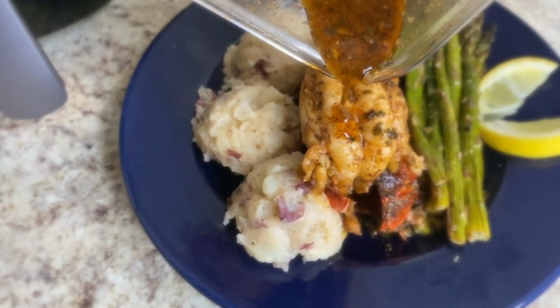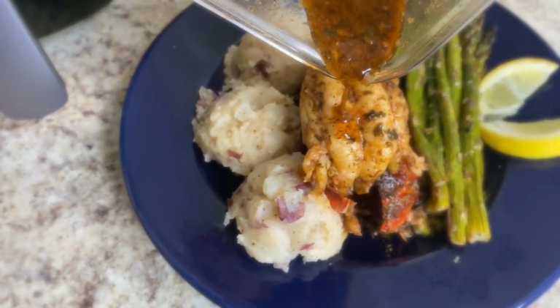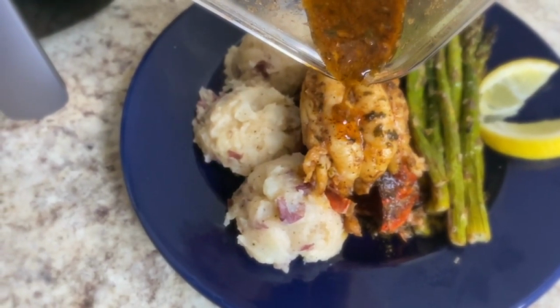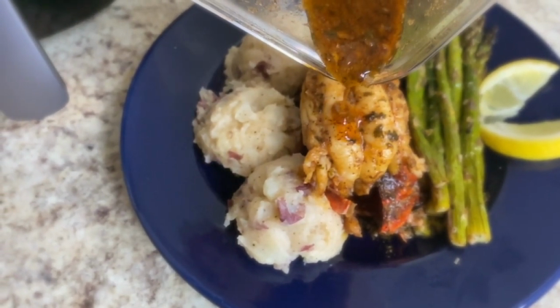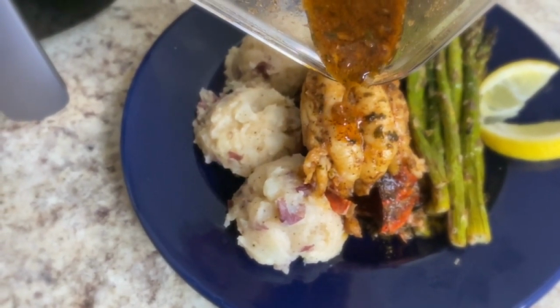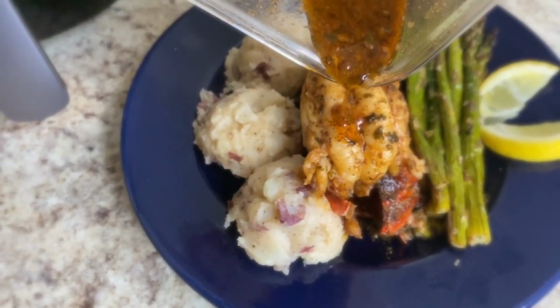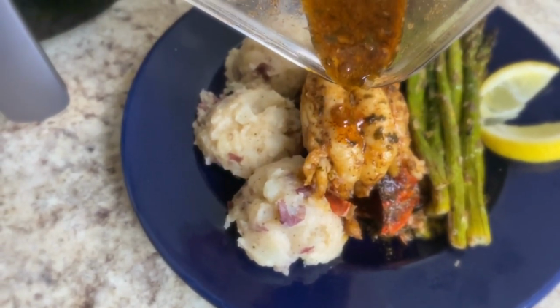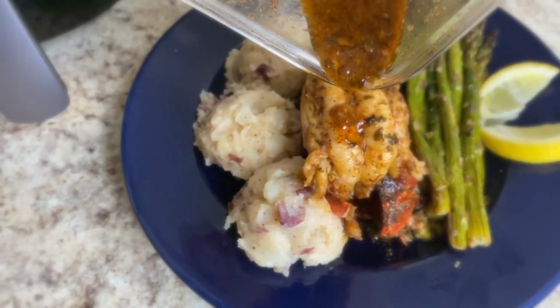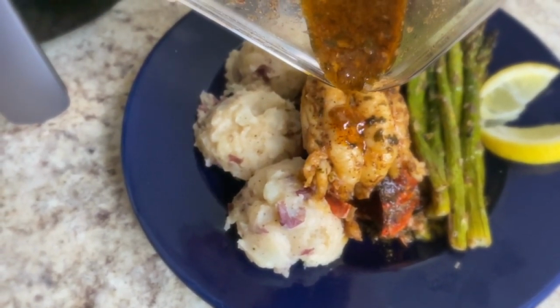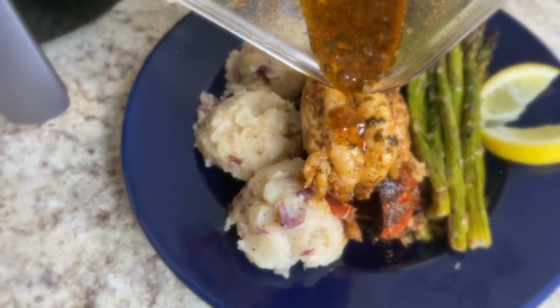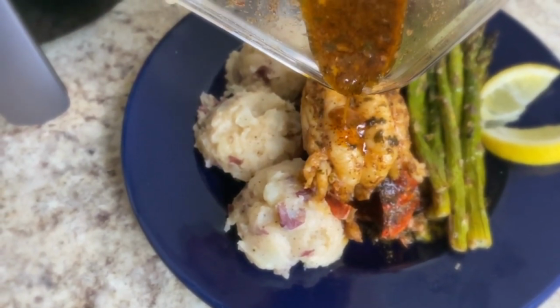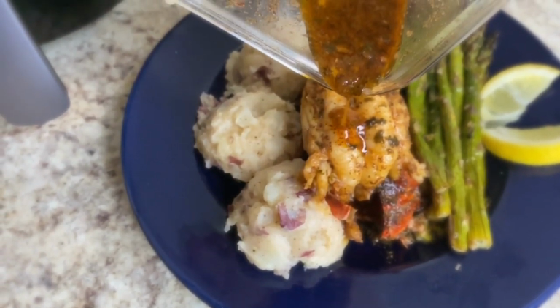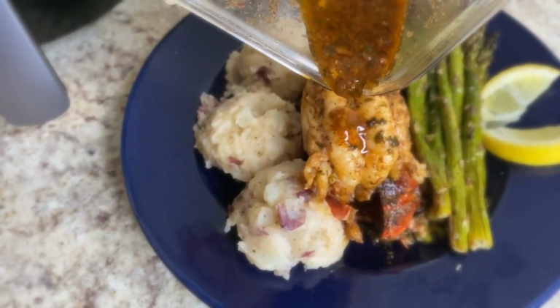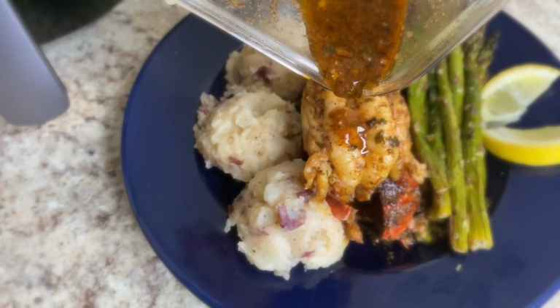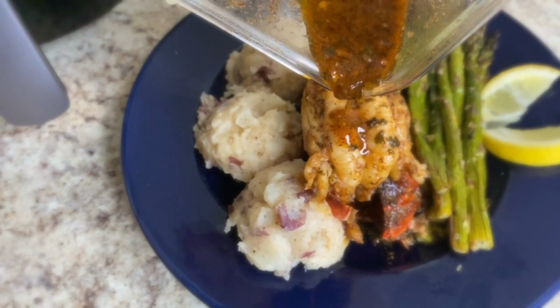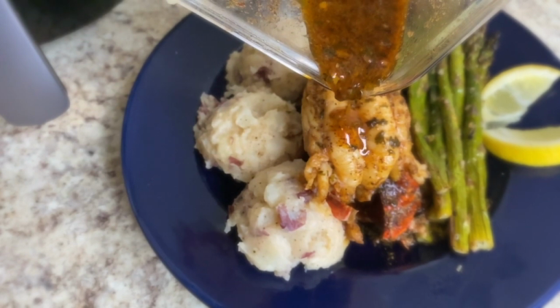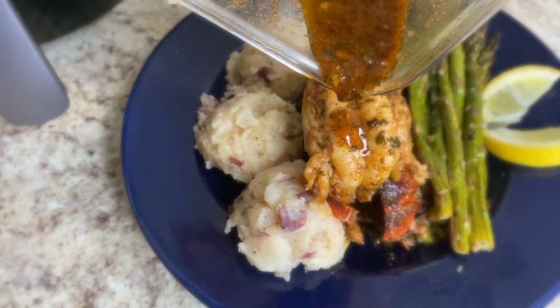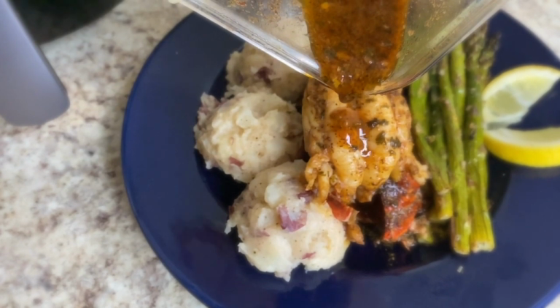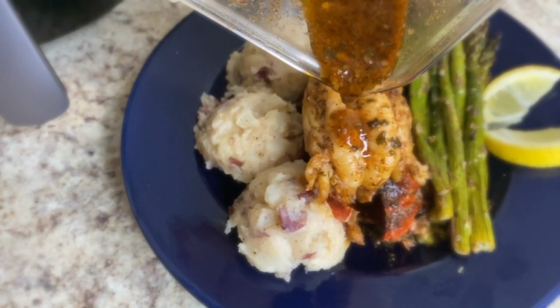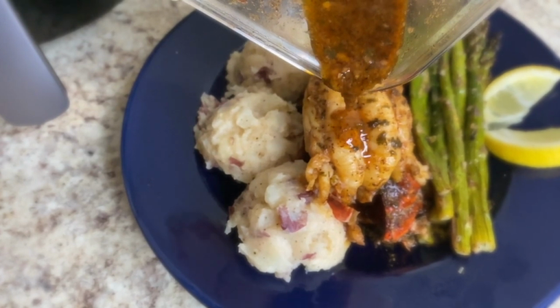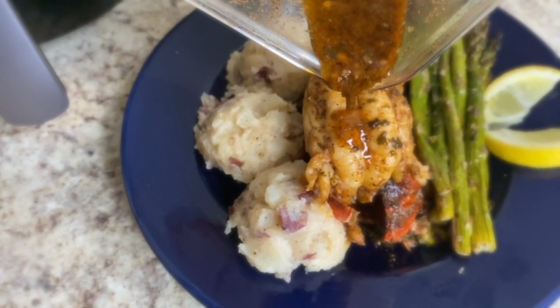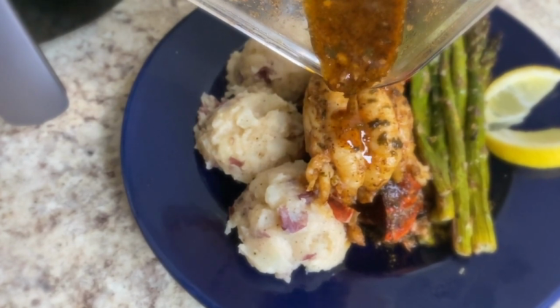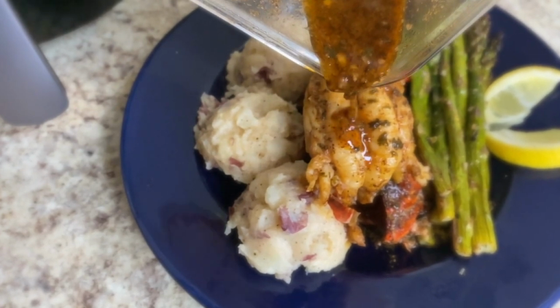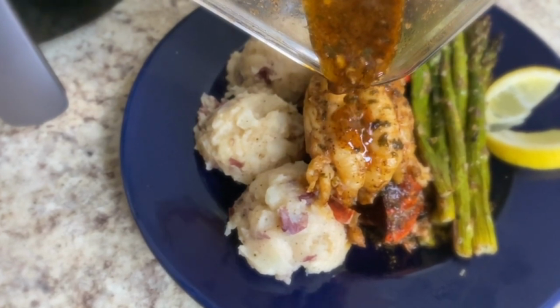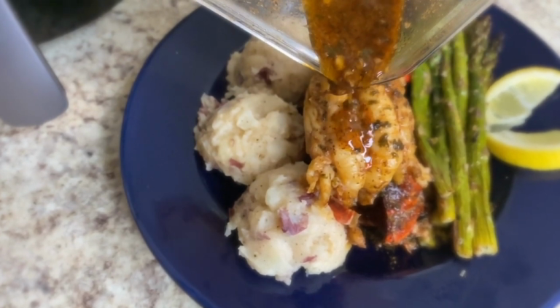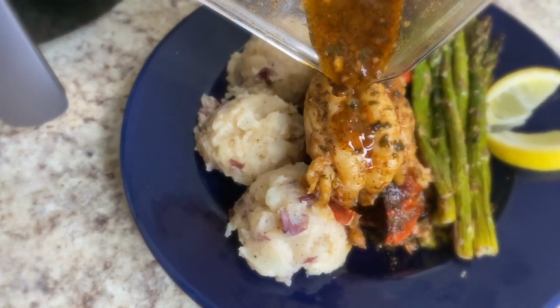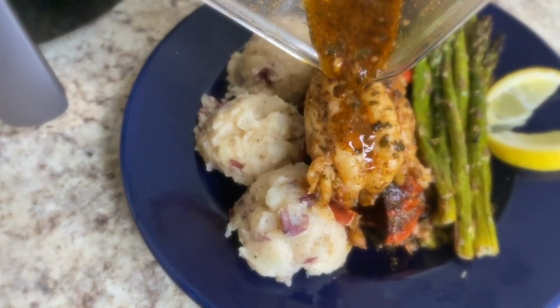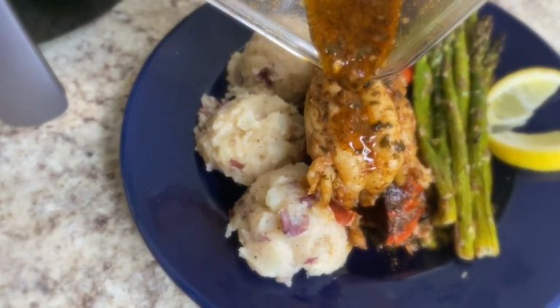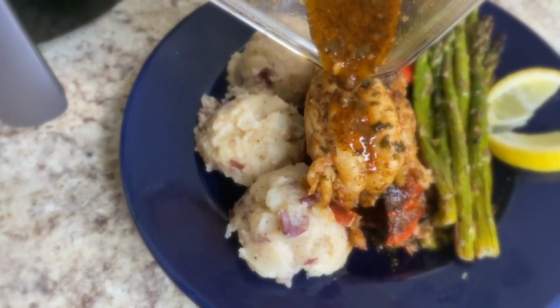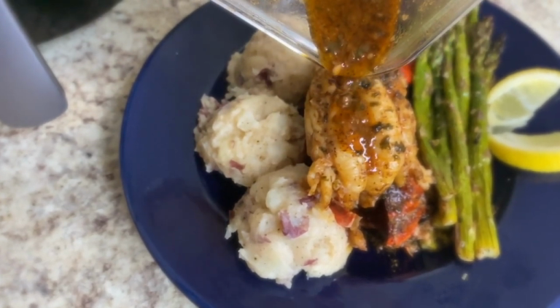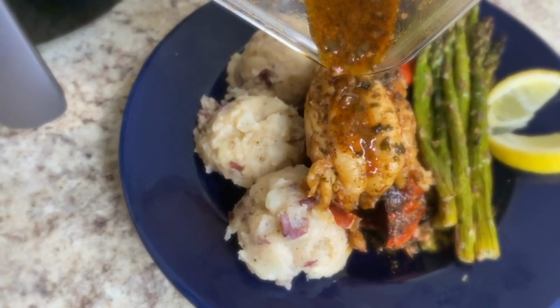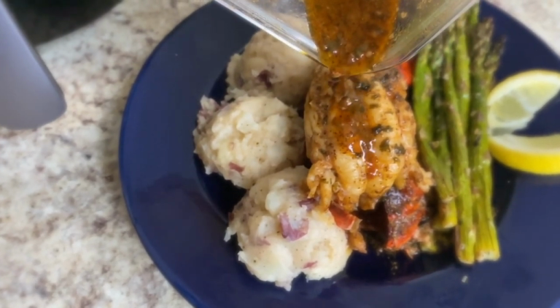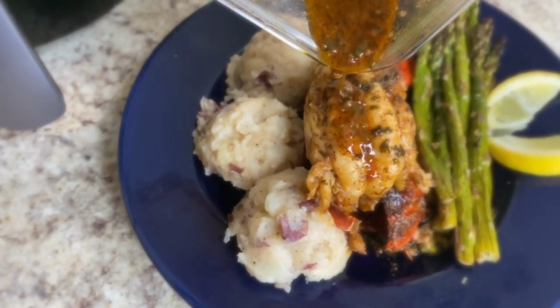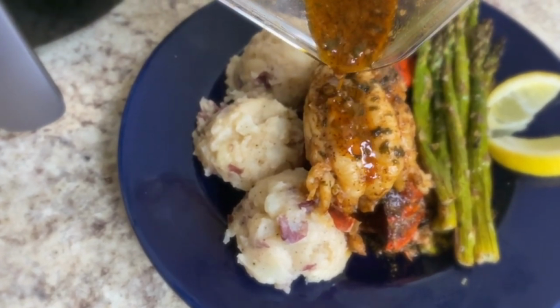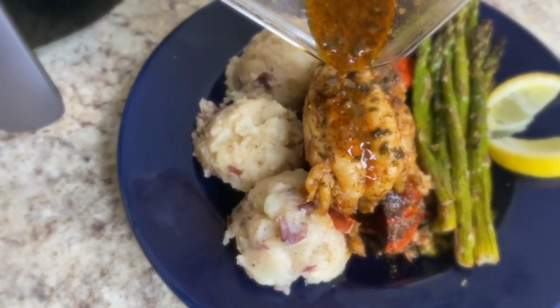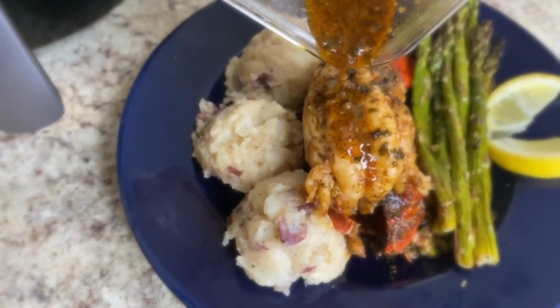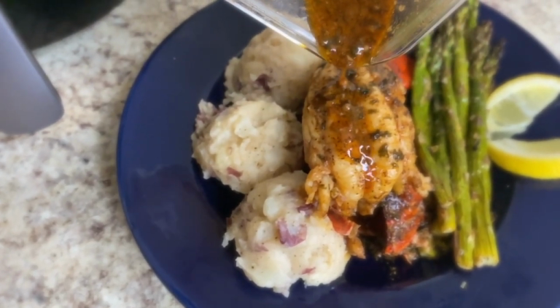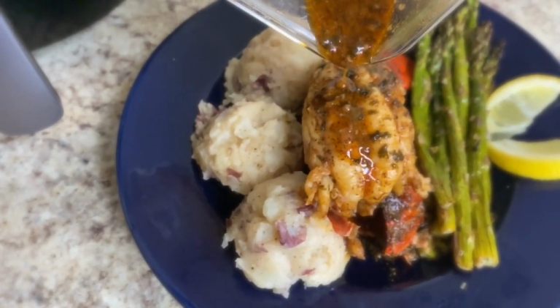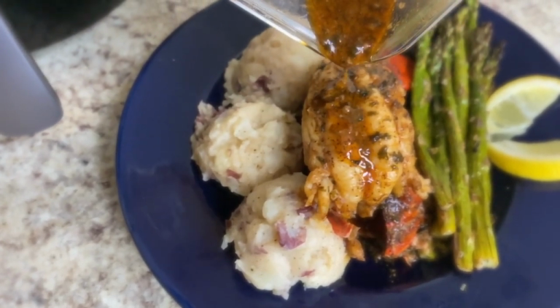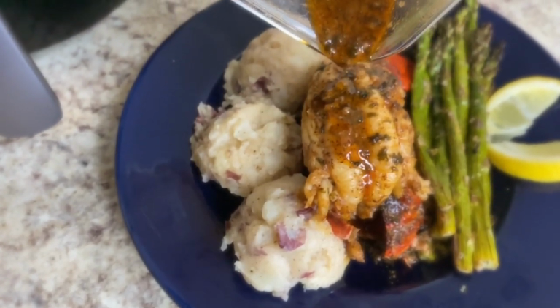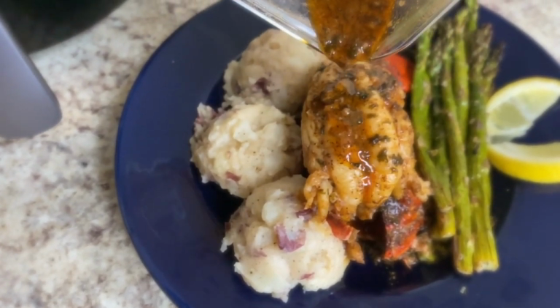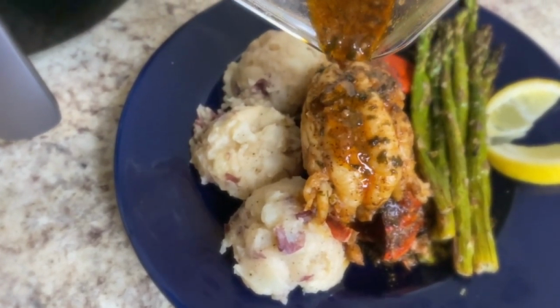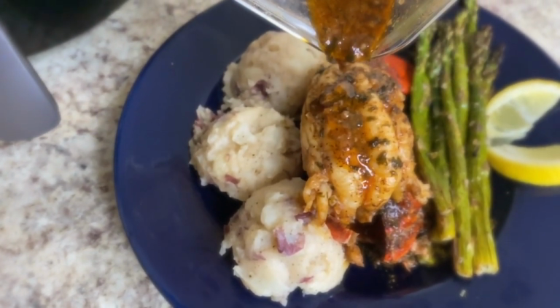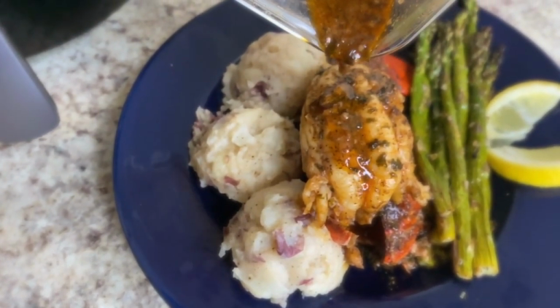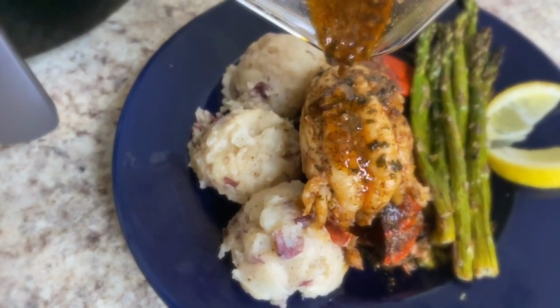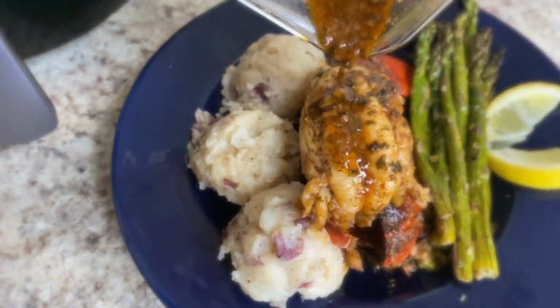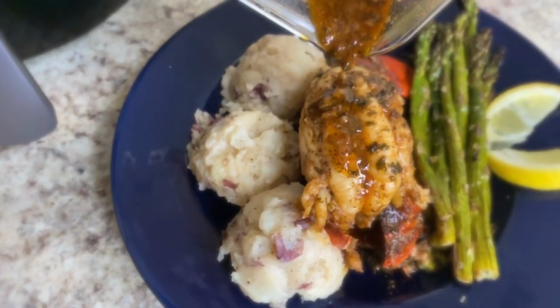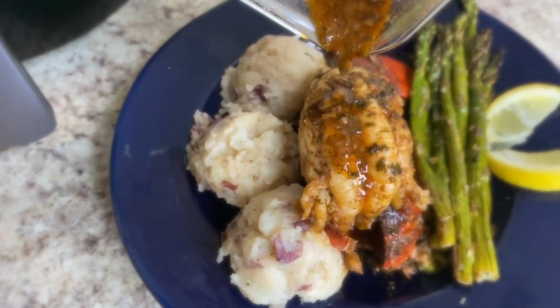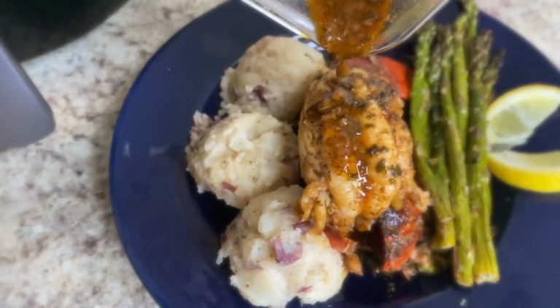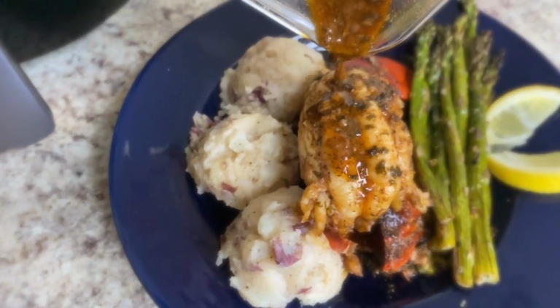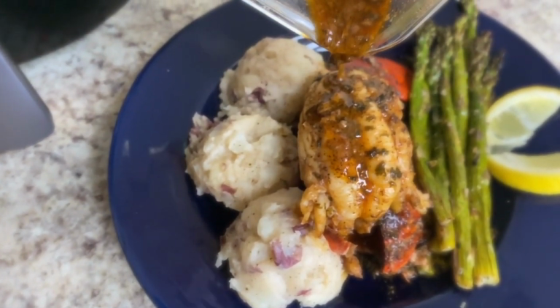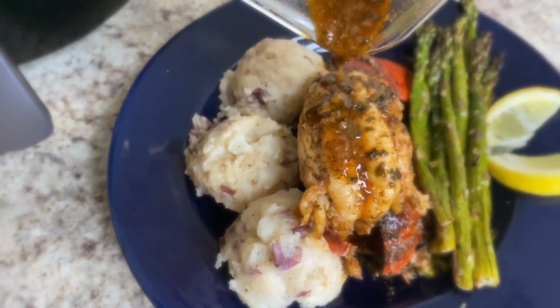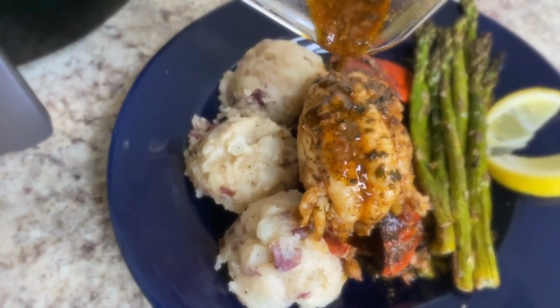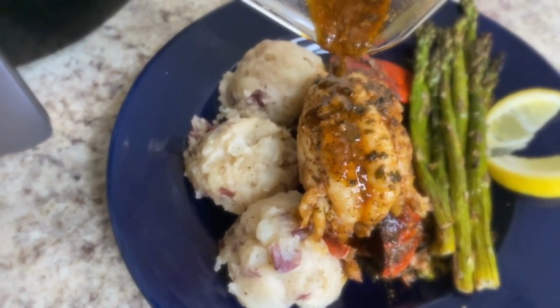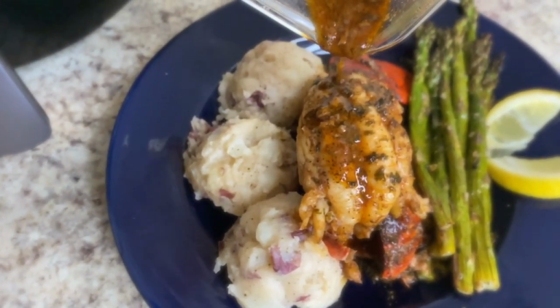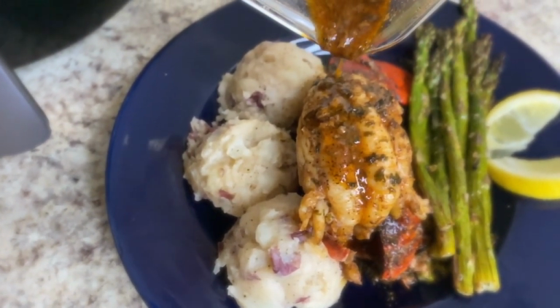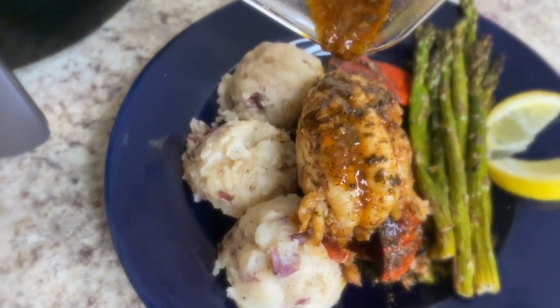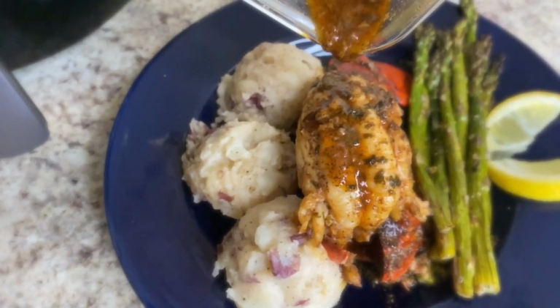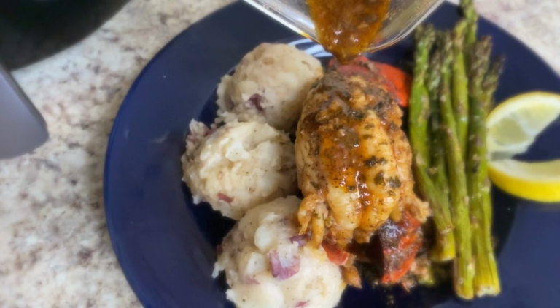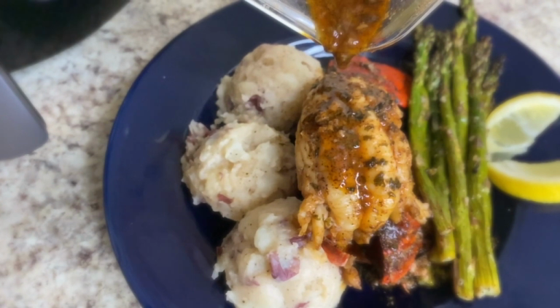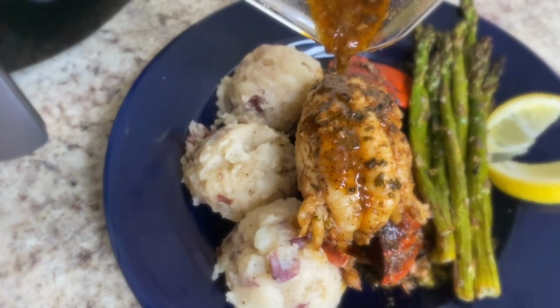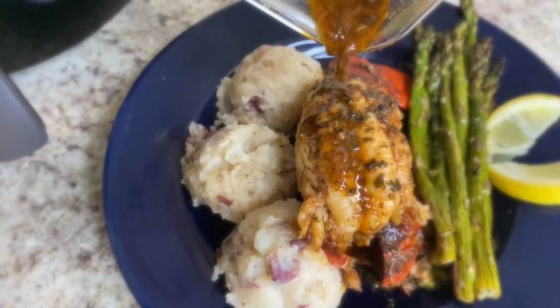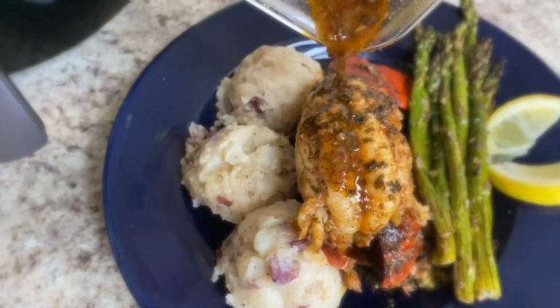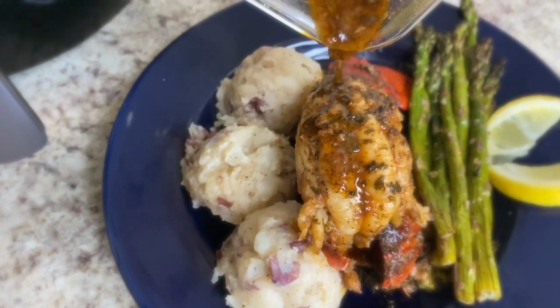Hey you guys, it's Busy Christy and I'm here with another YouTube video. Today I'm going to be showing you how I make my lobster.